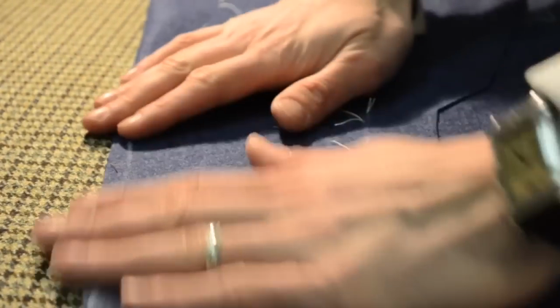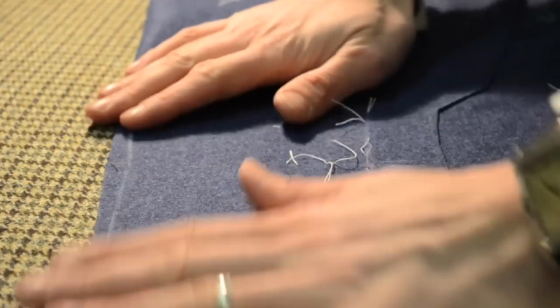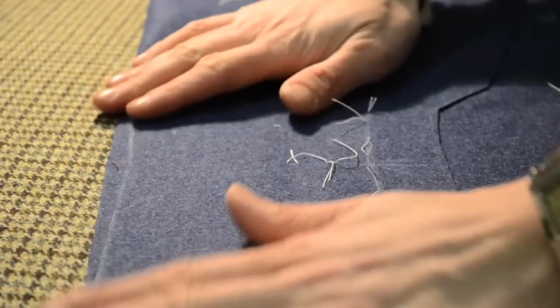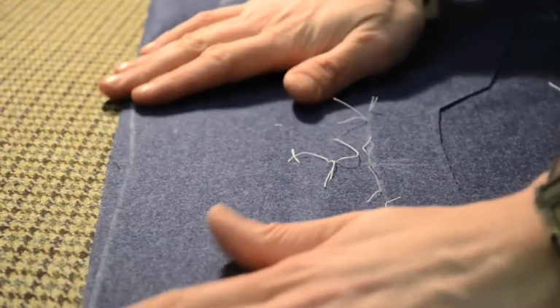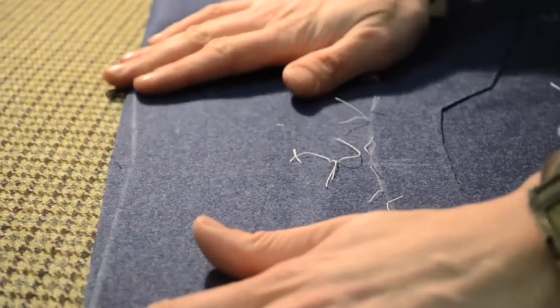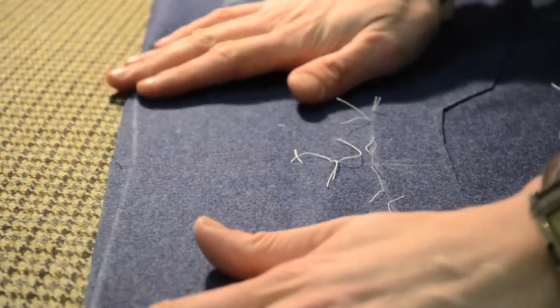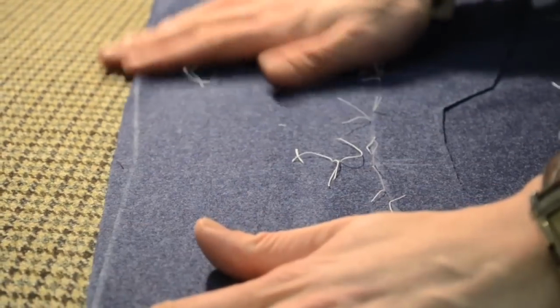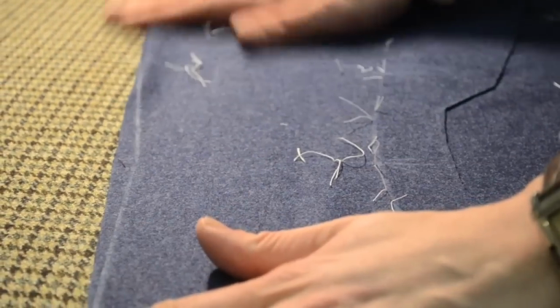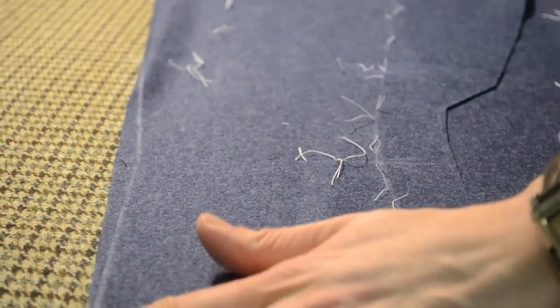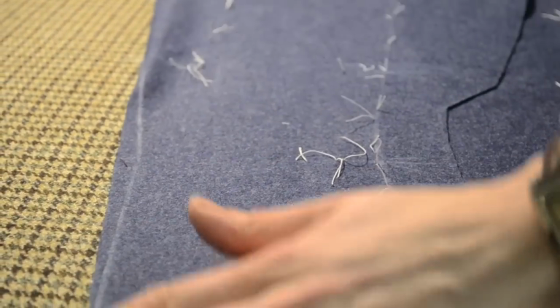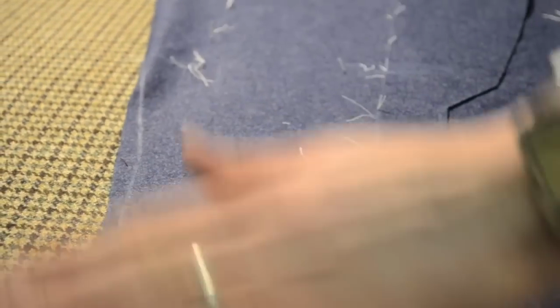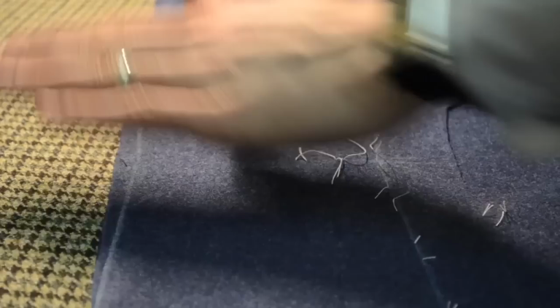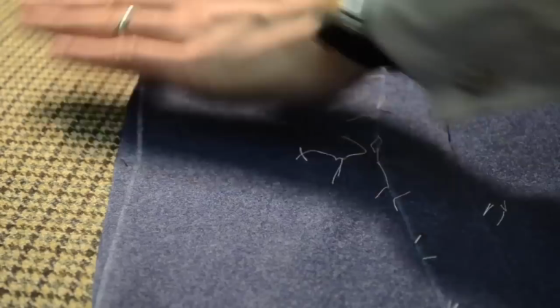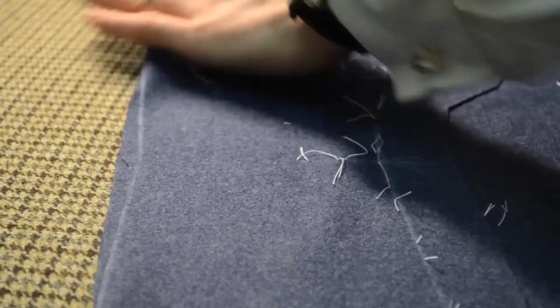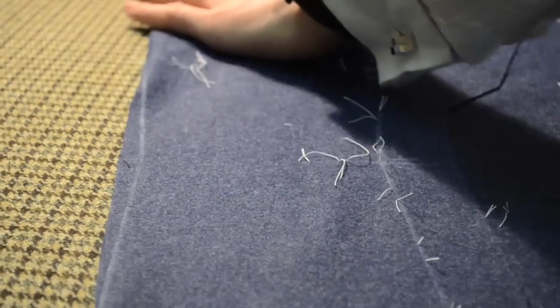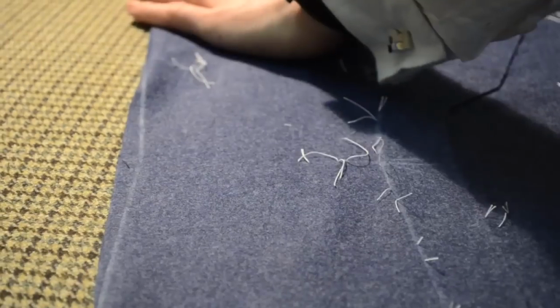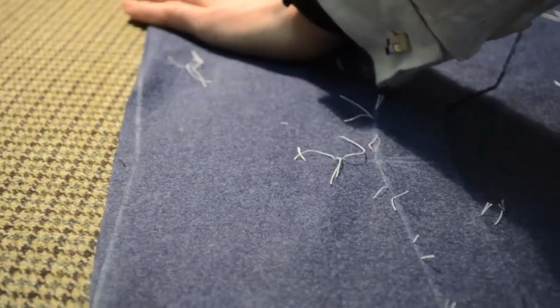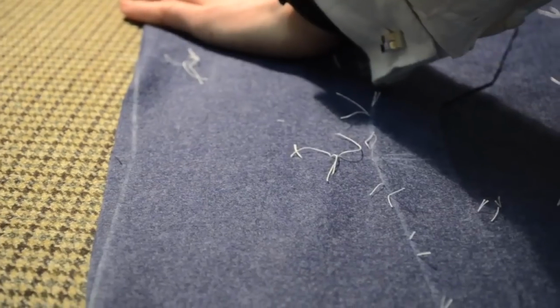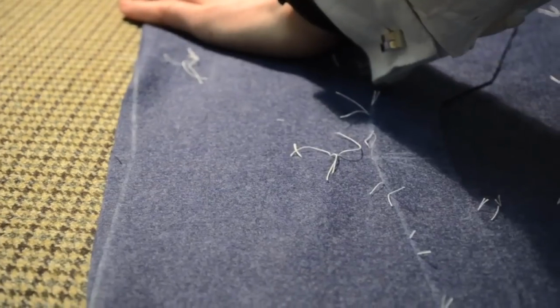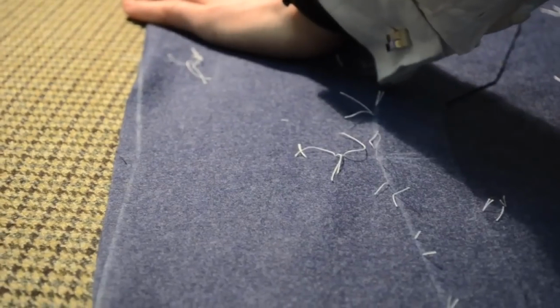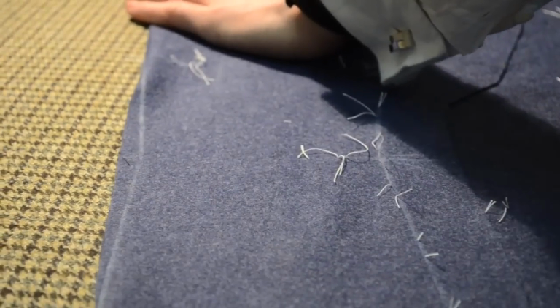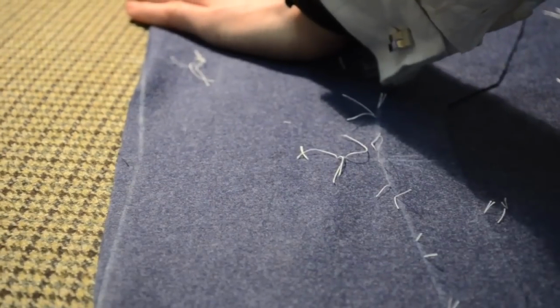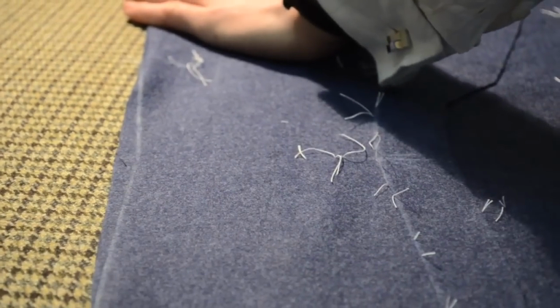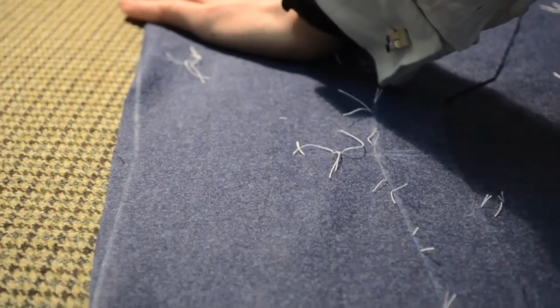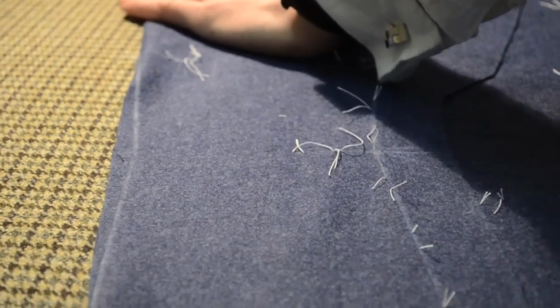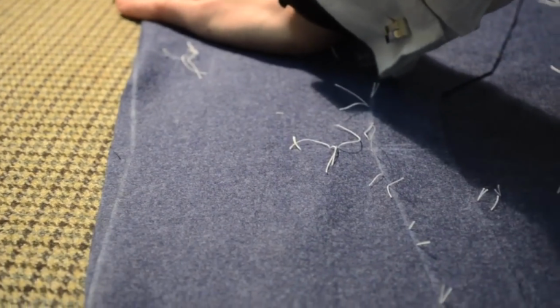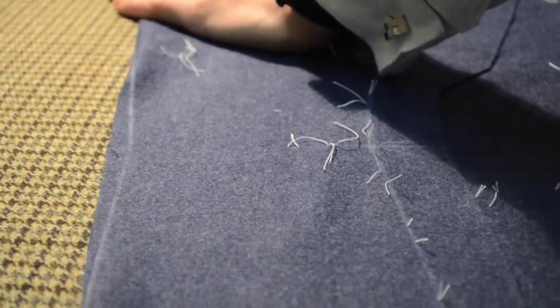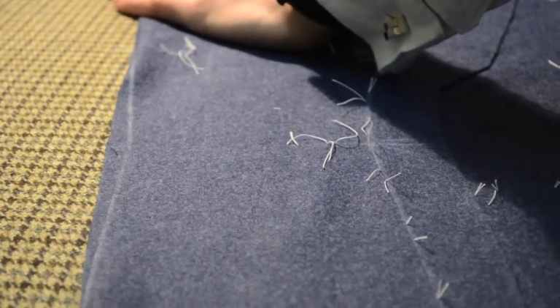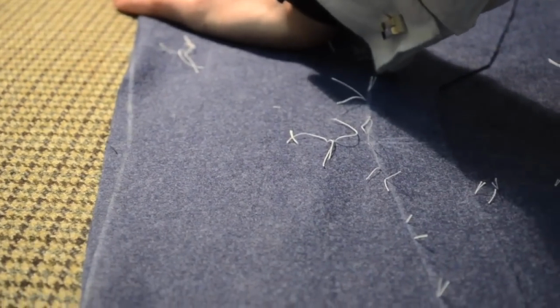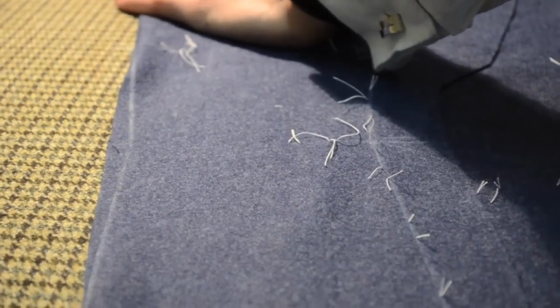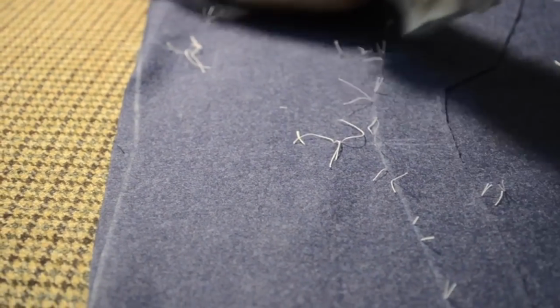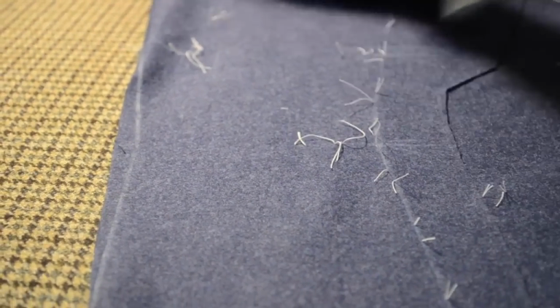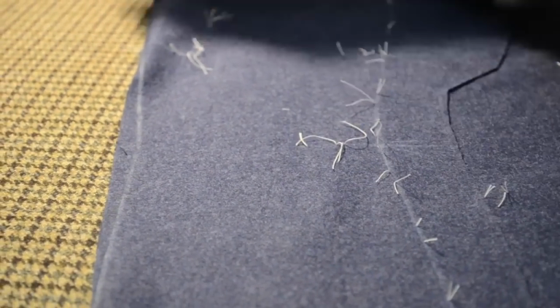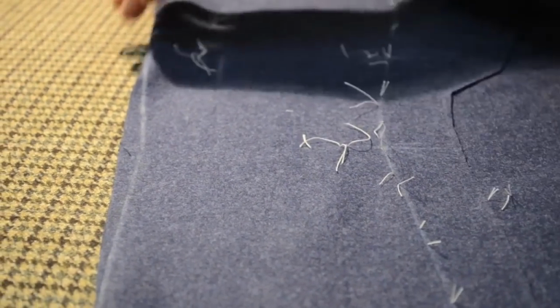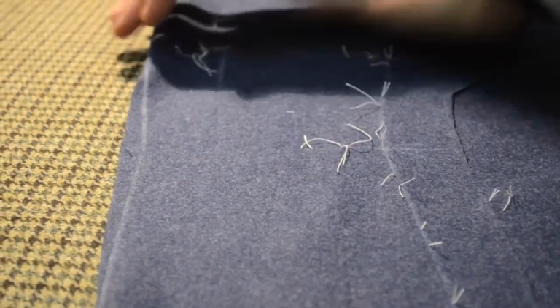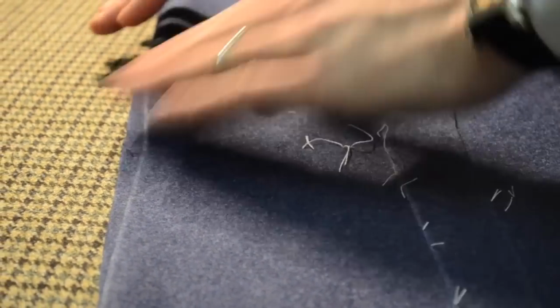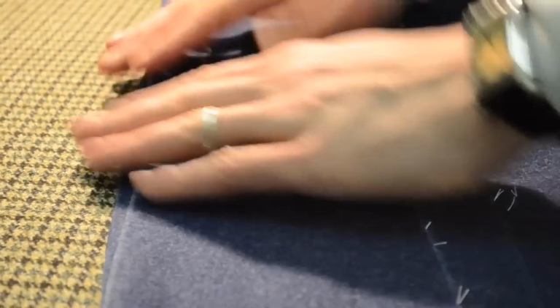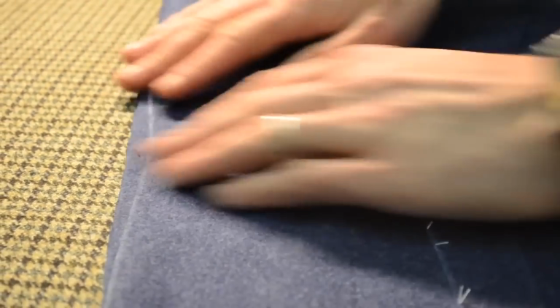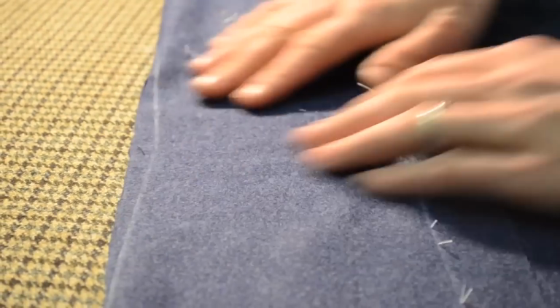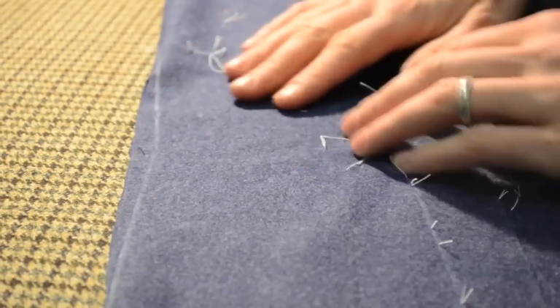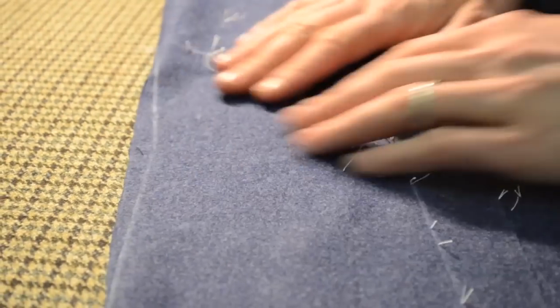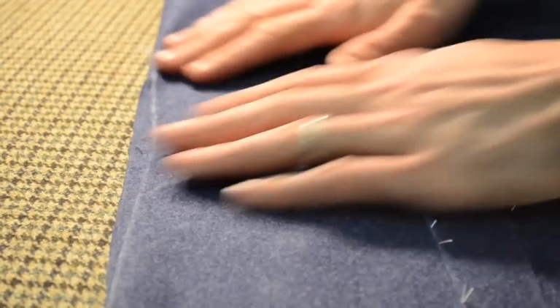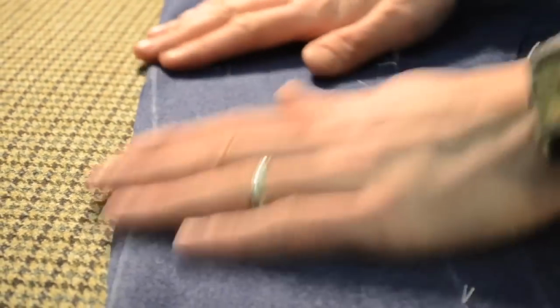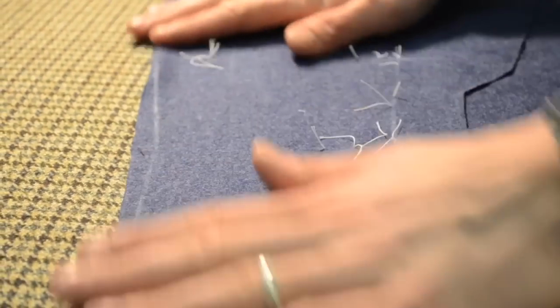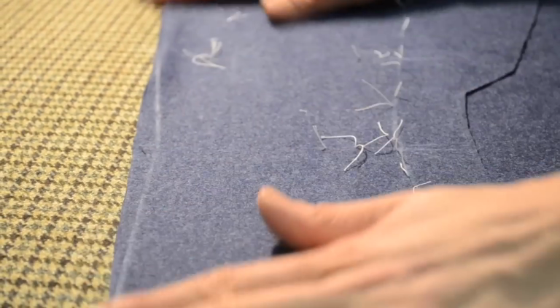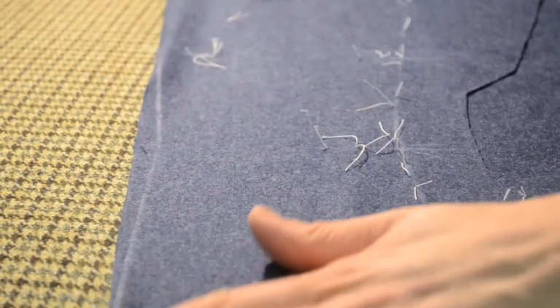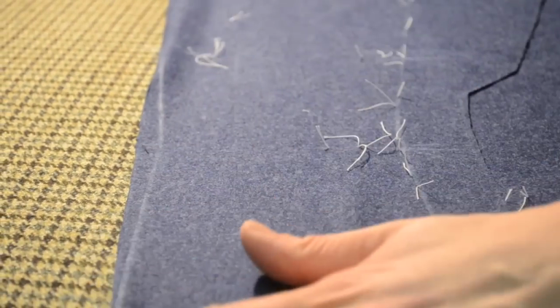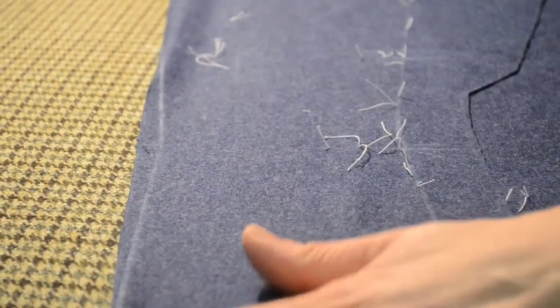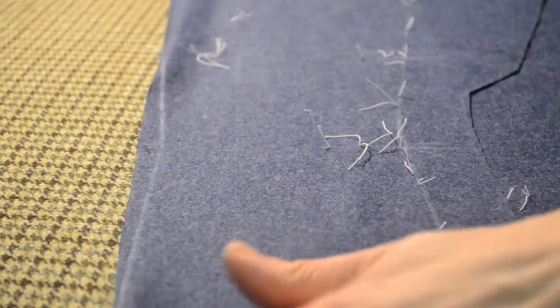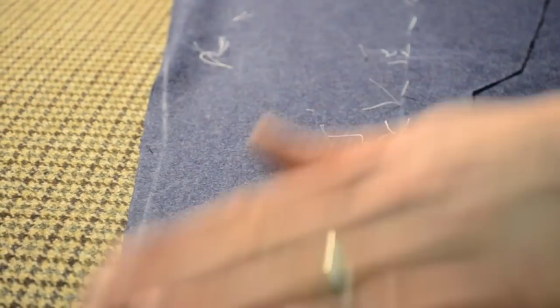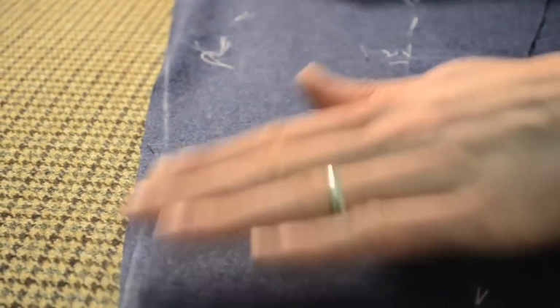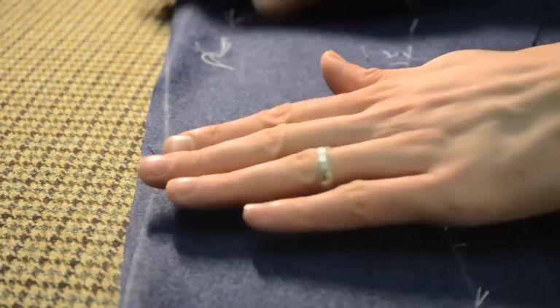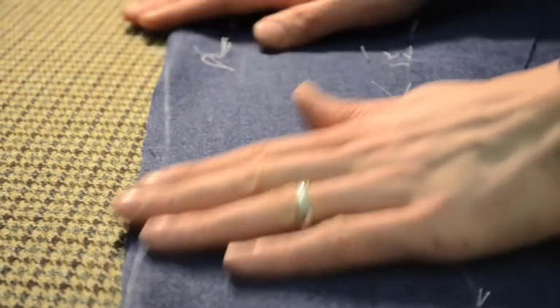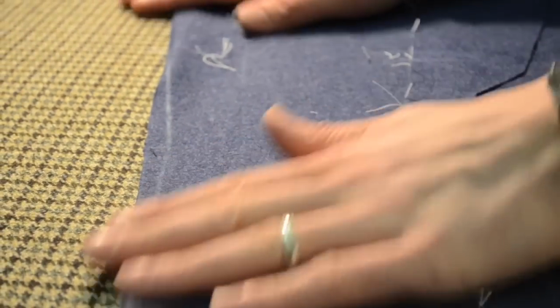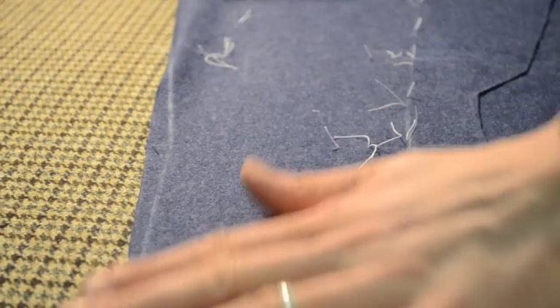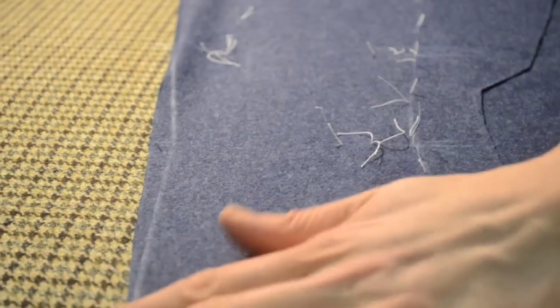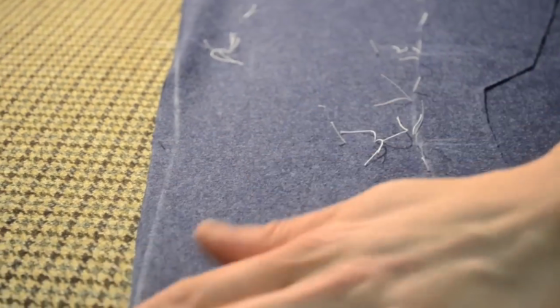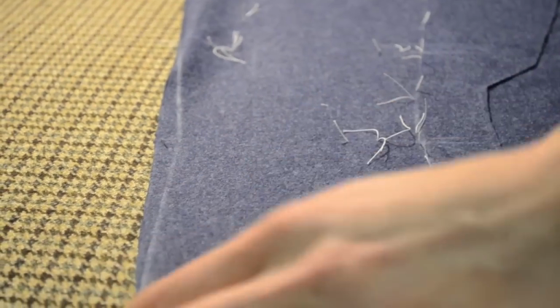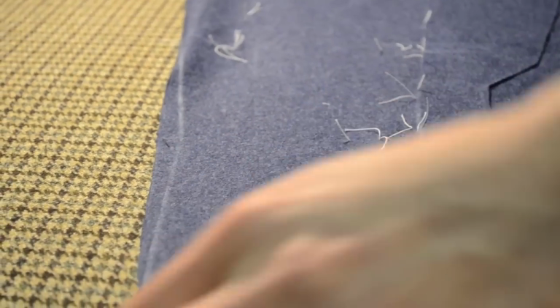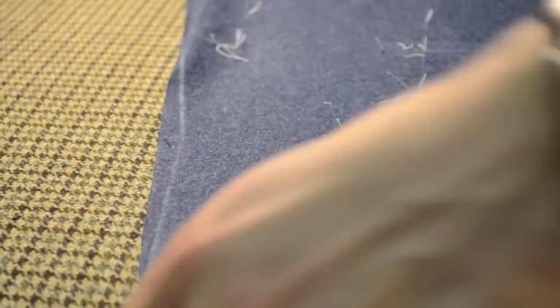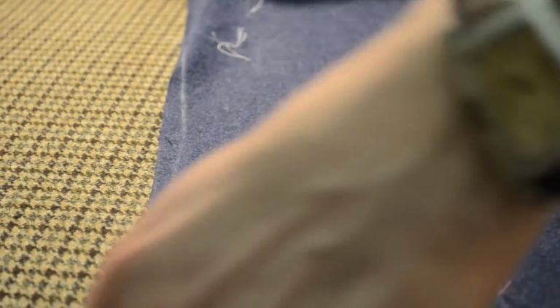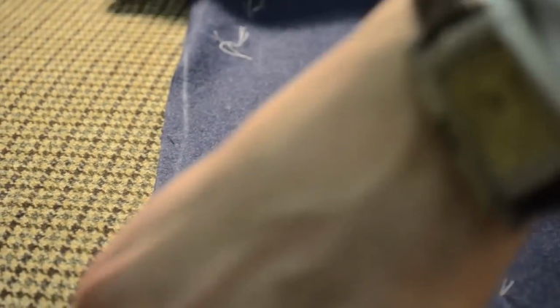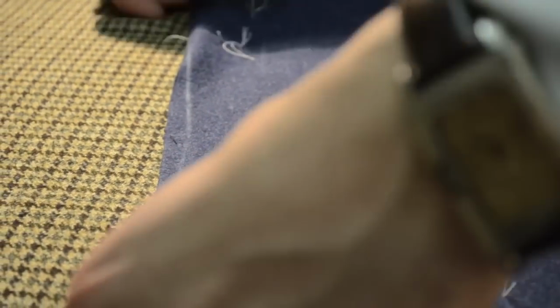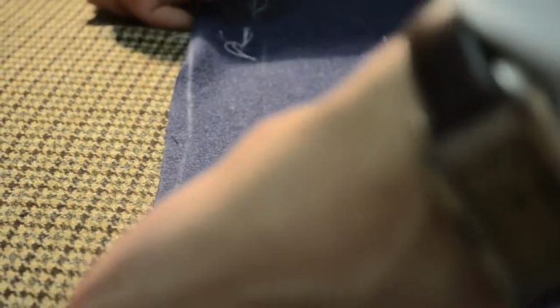It's important when you're doing your darts not to get them twisted. Just fold the cloth on the centre of the dart all the way through.